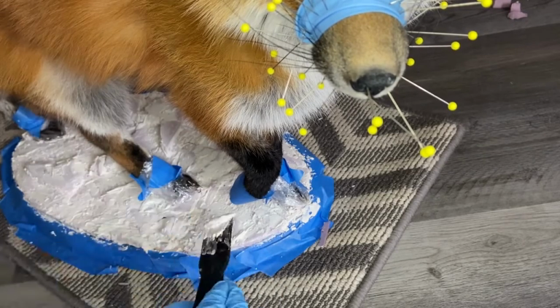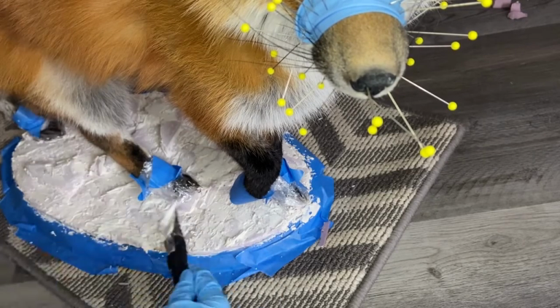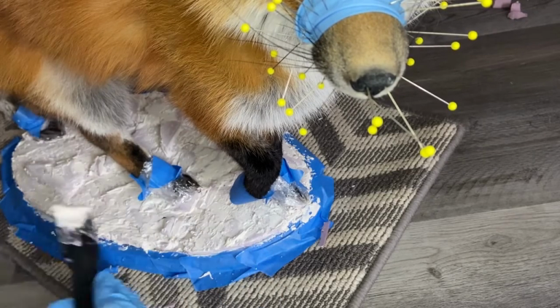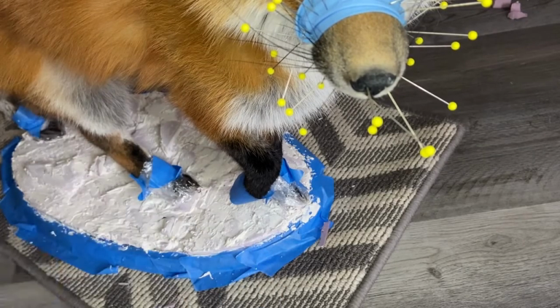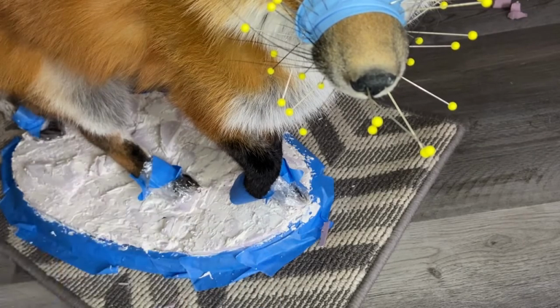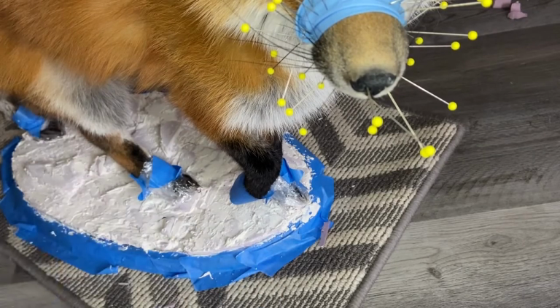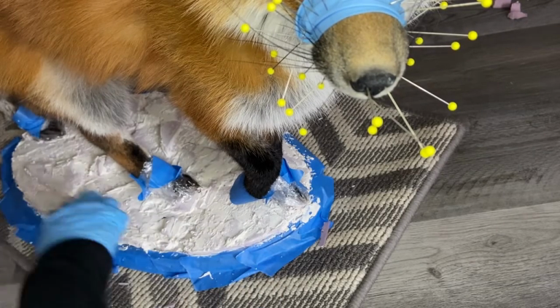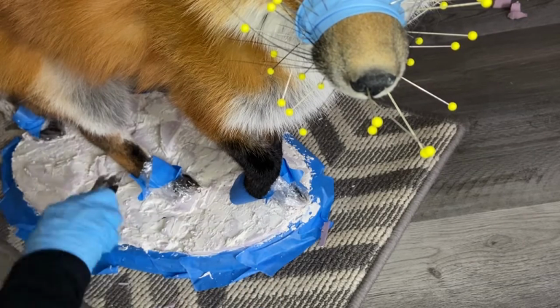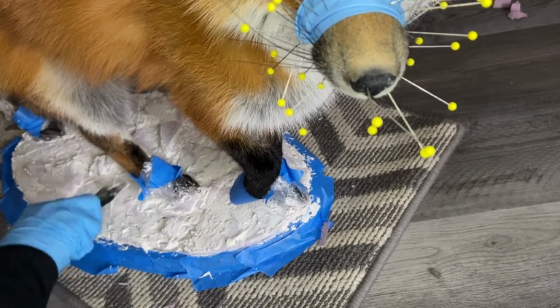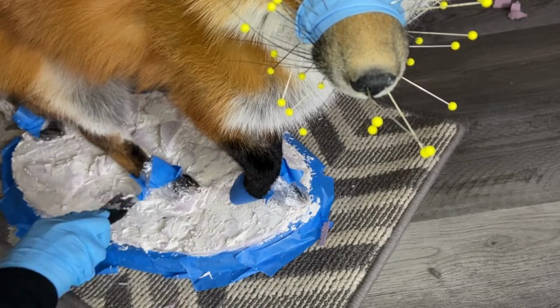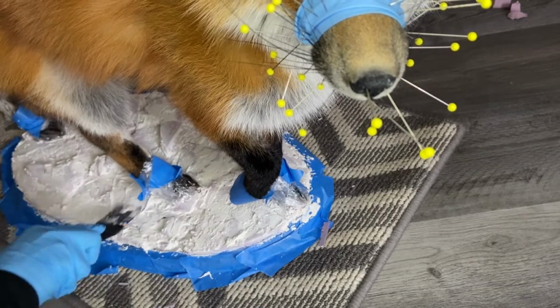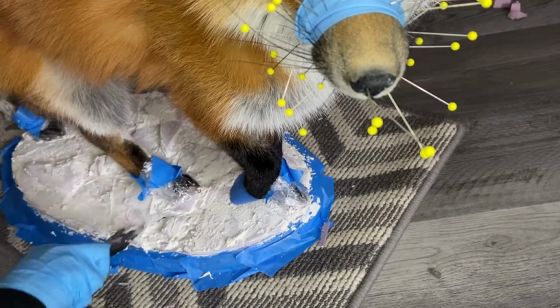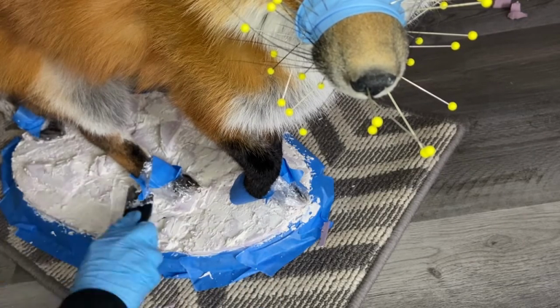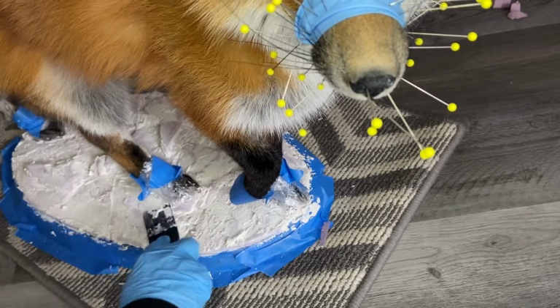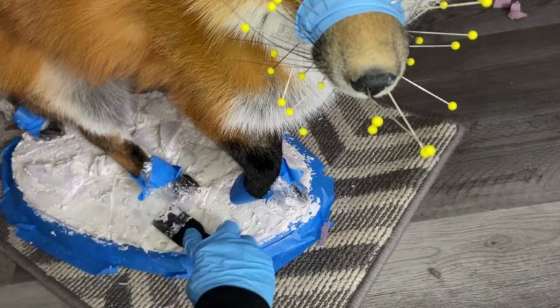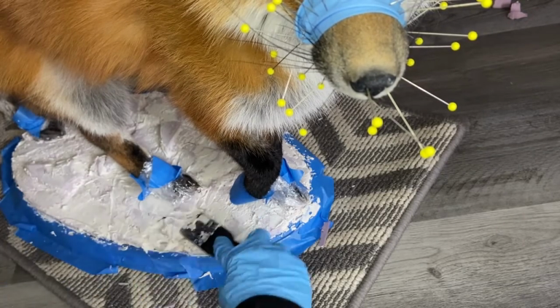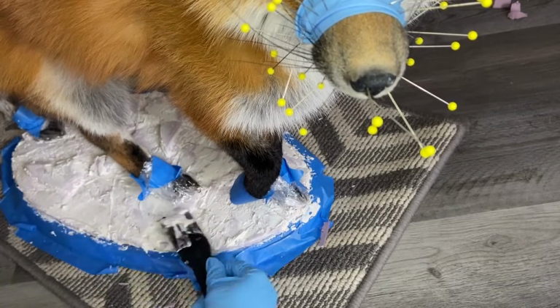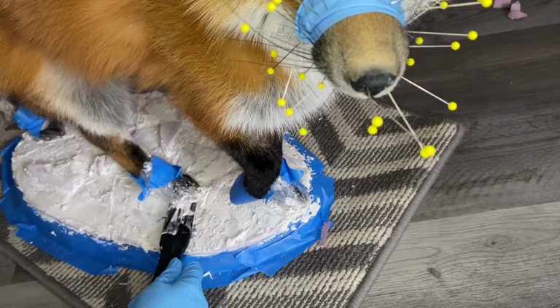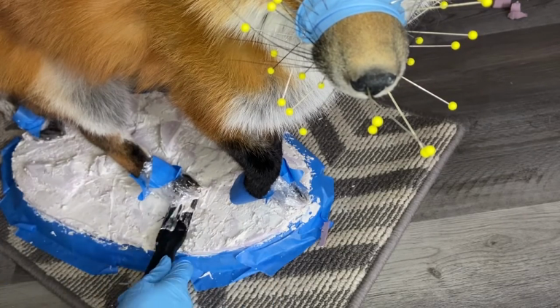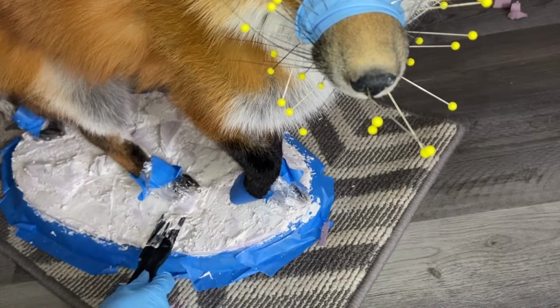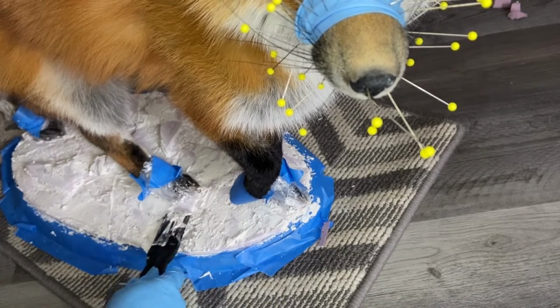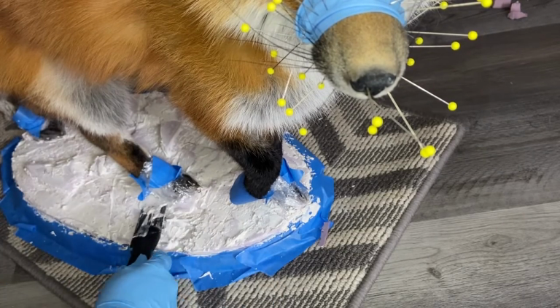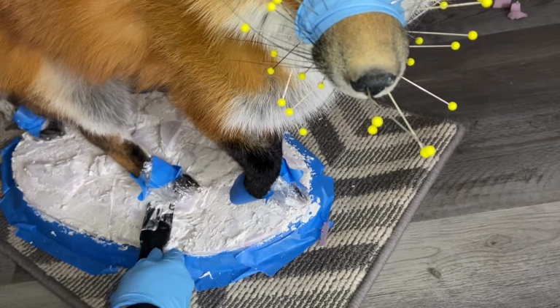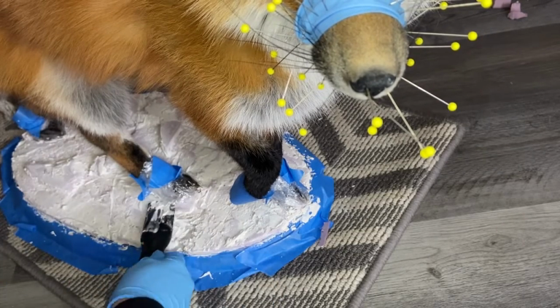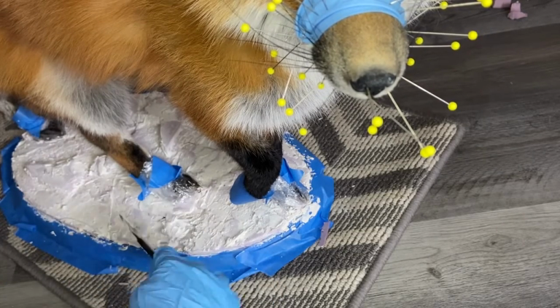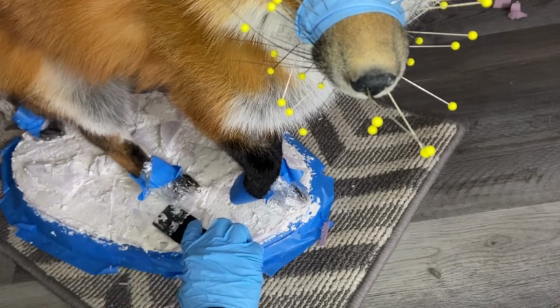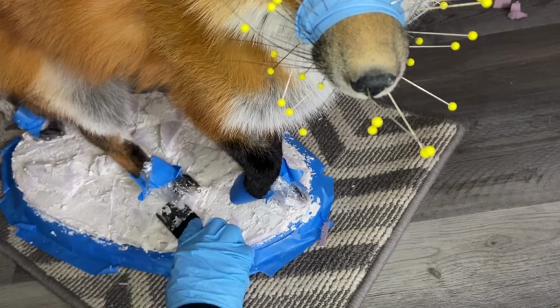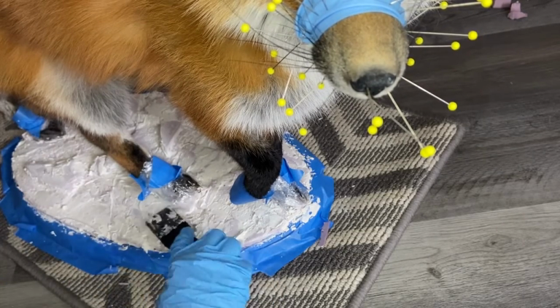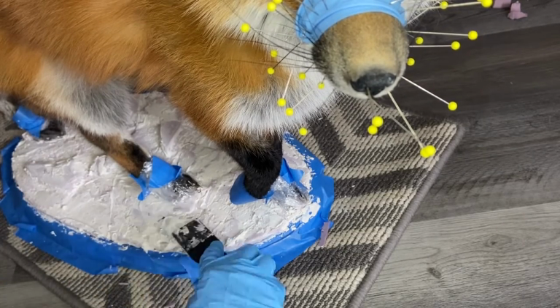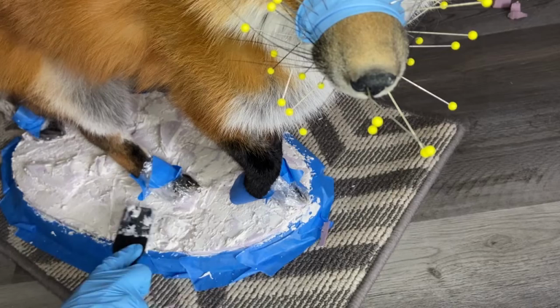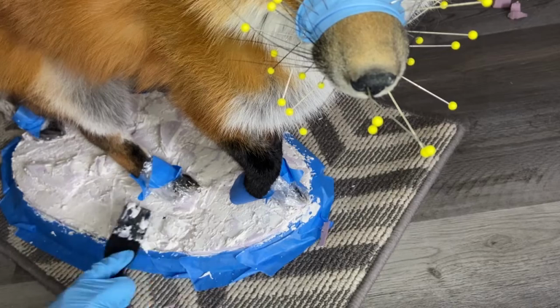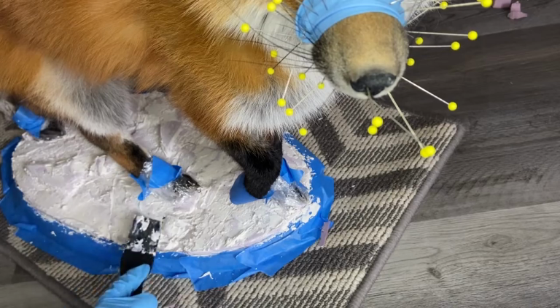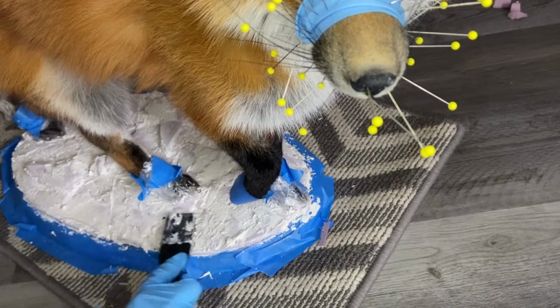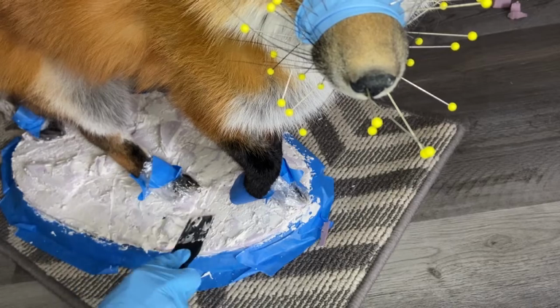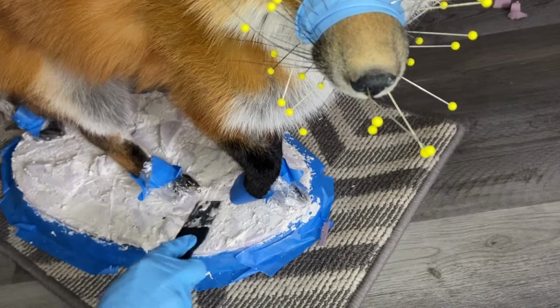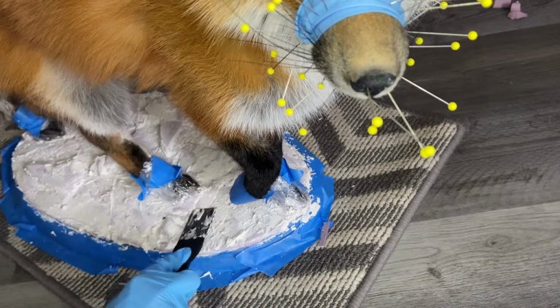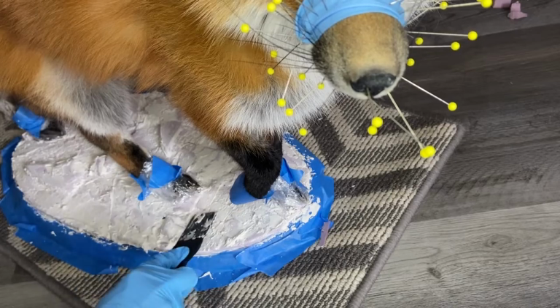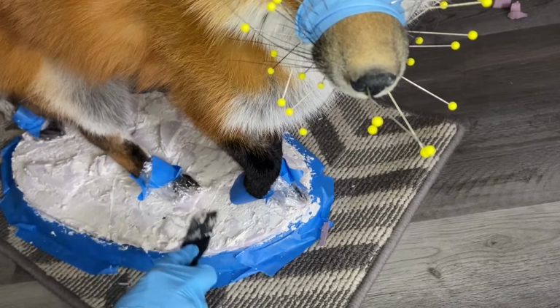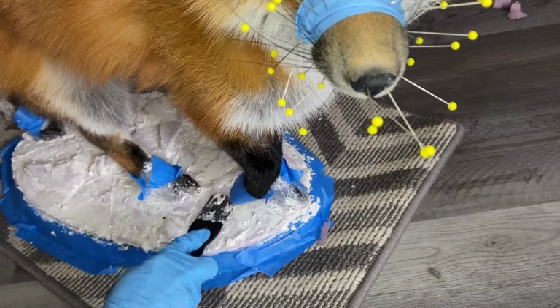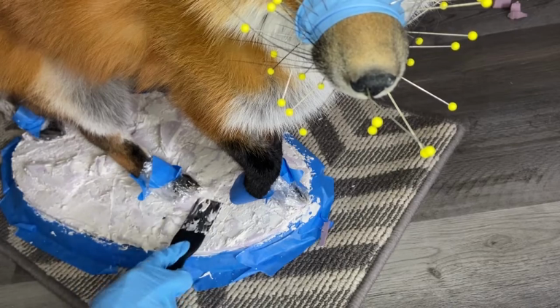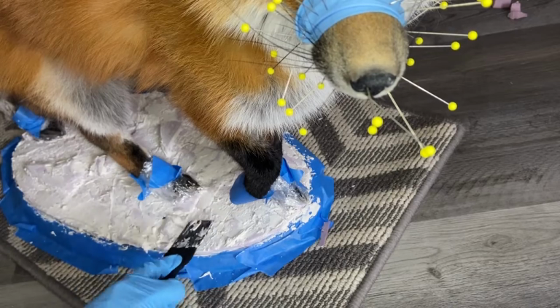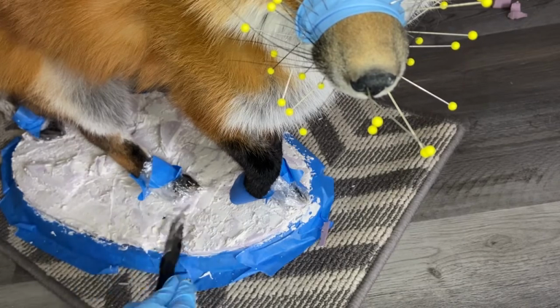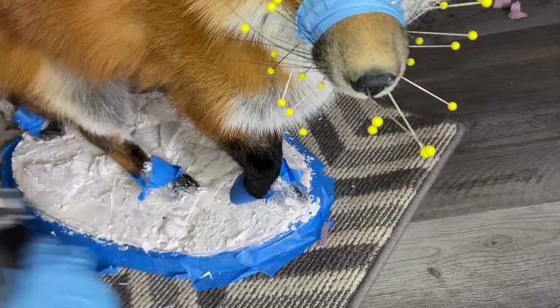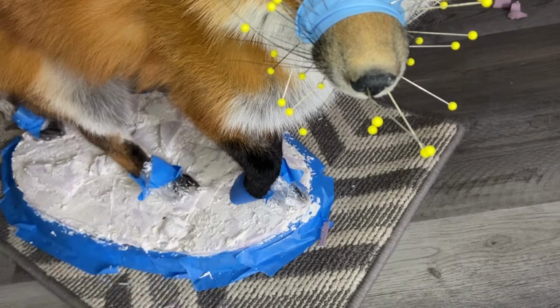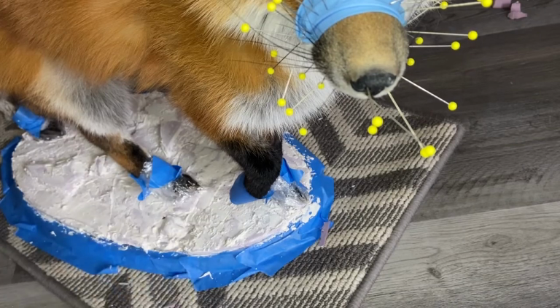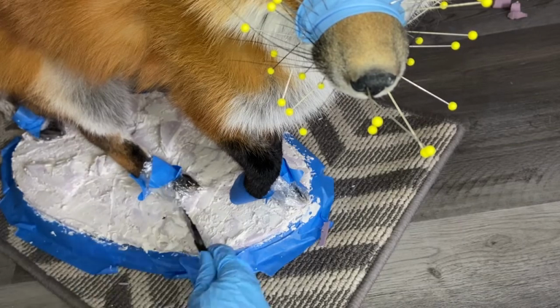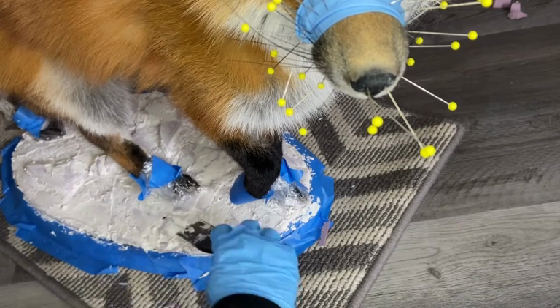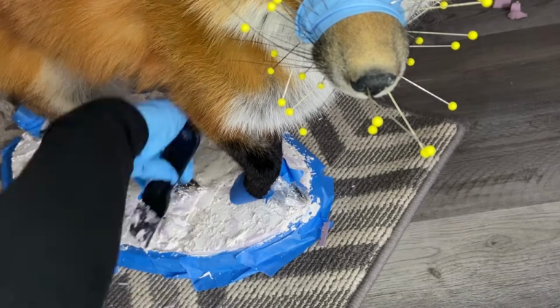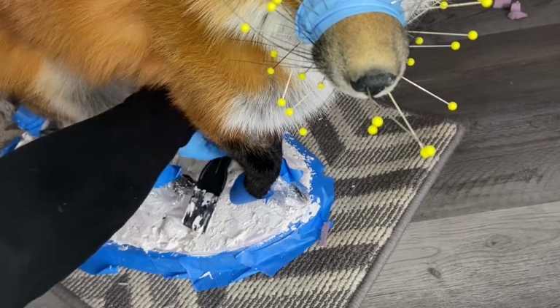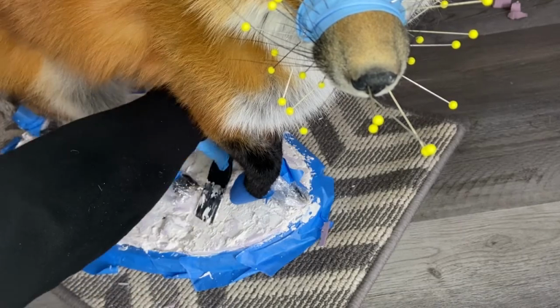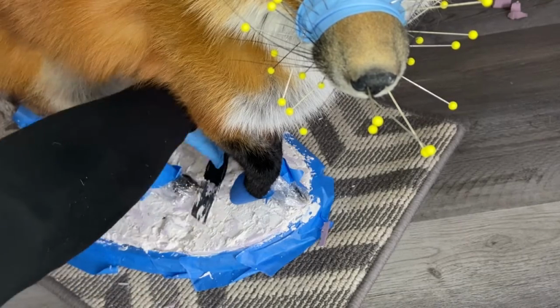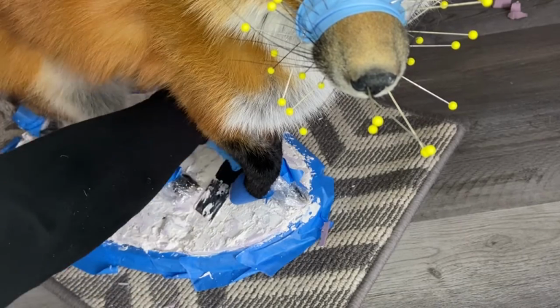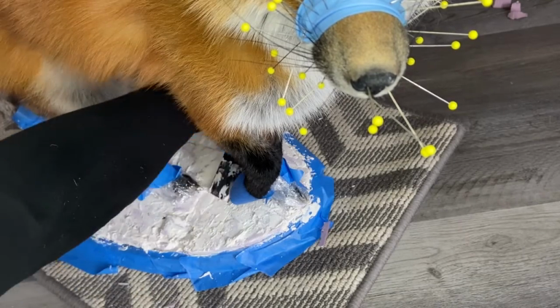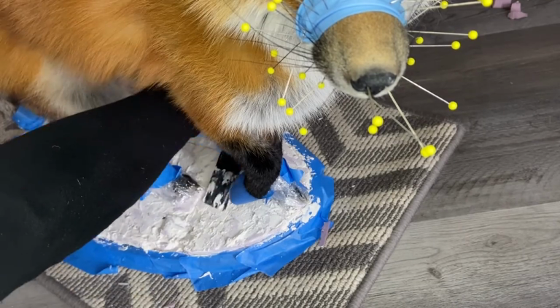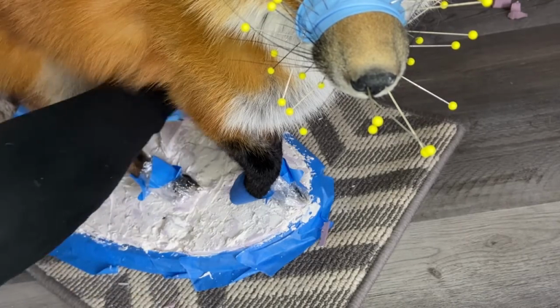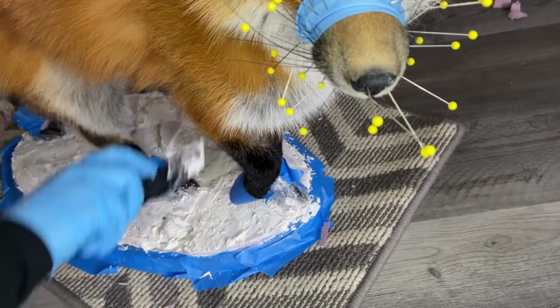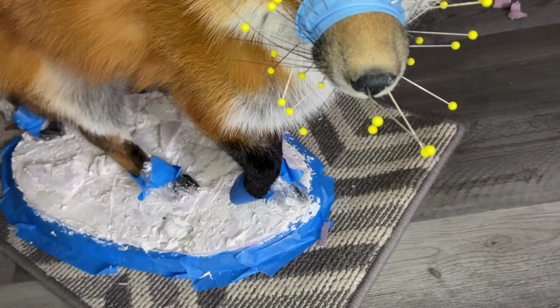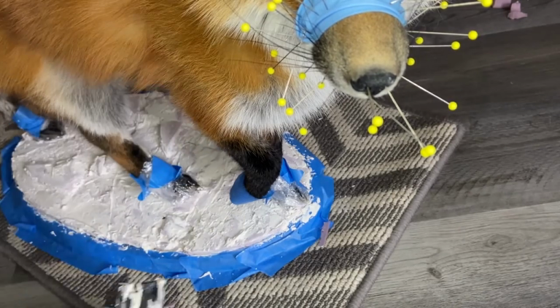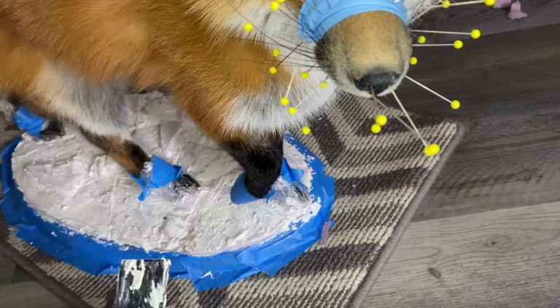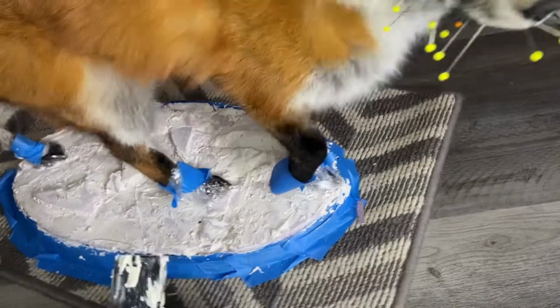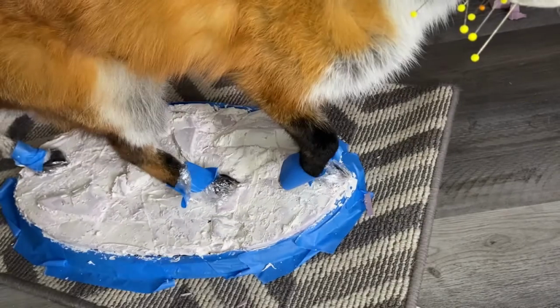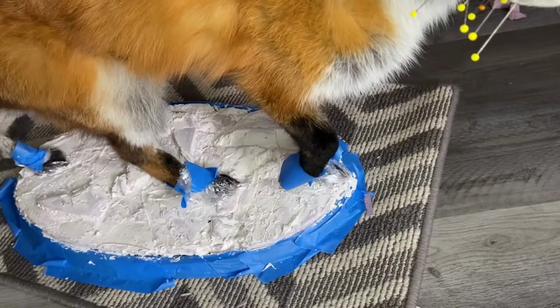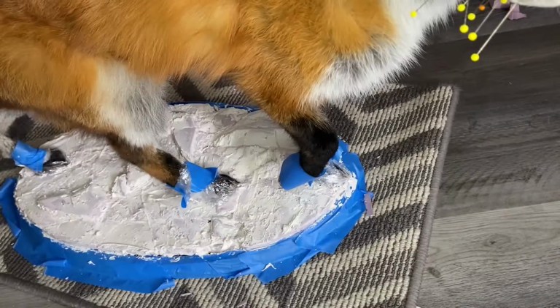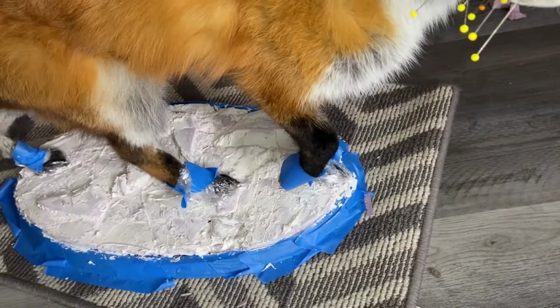Depending on what kind of rock you're trying to create, you might want to go and smooth out some of those markings that were left by the spatula.